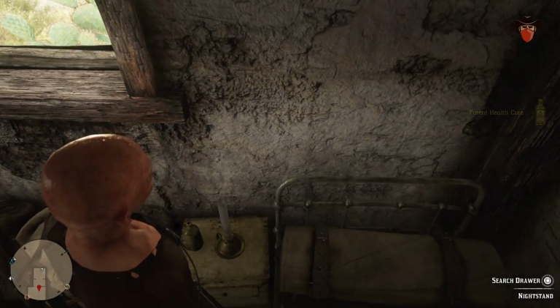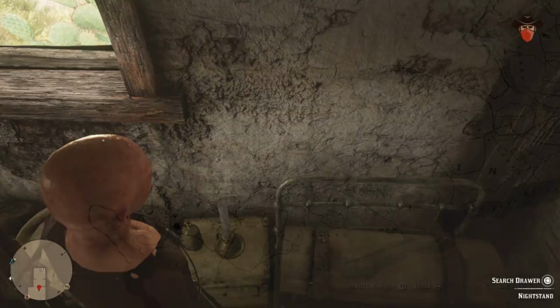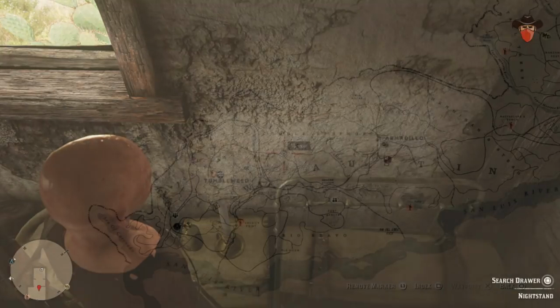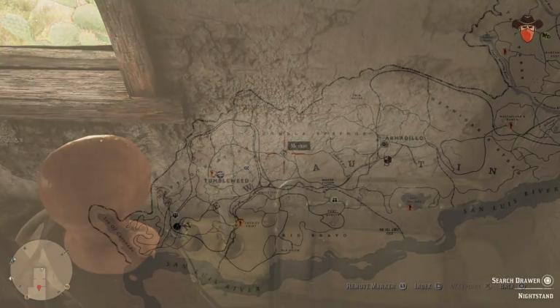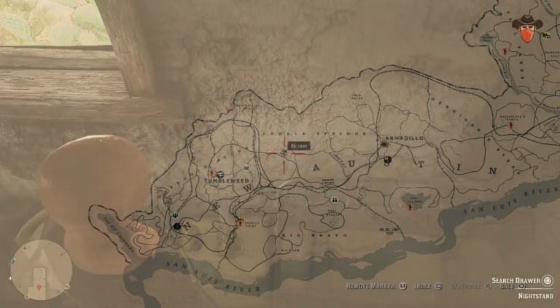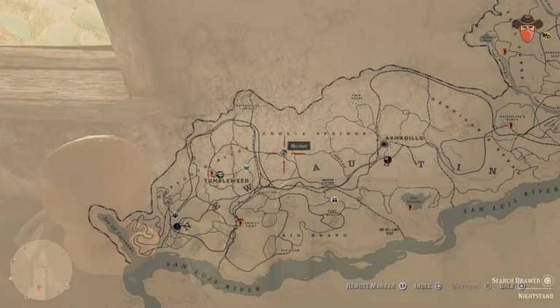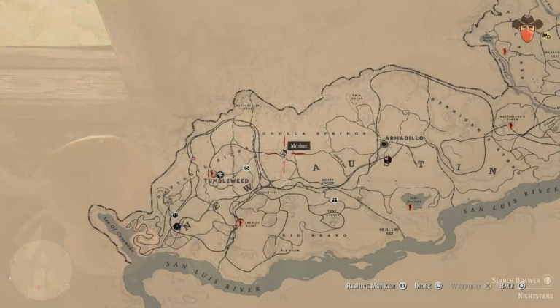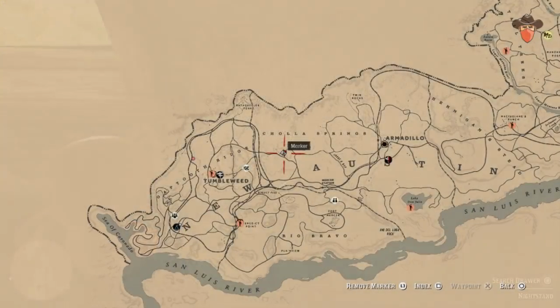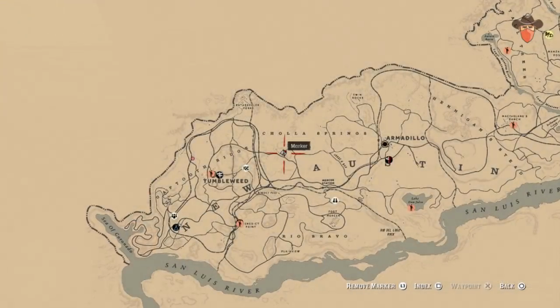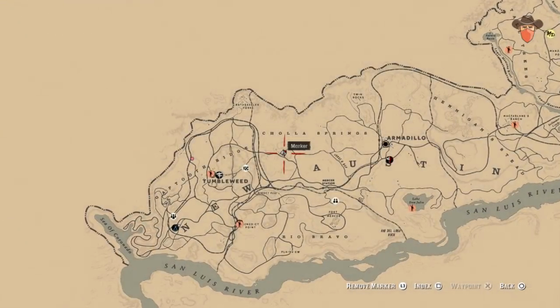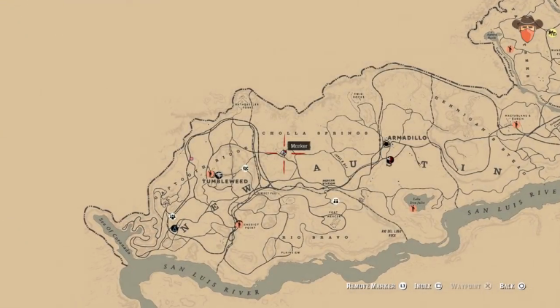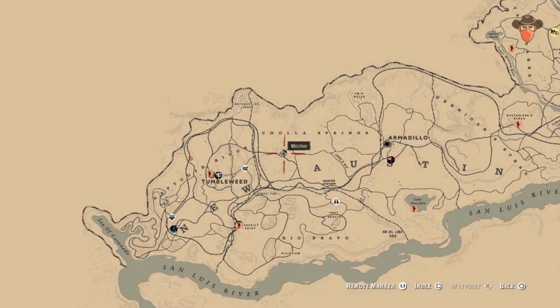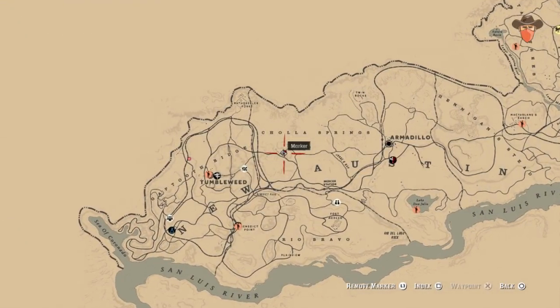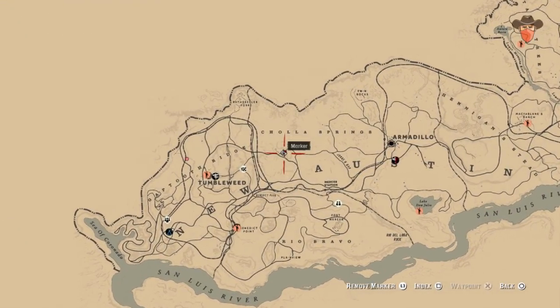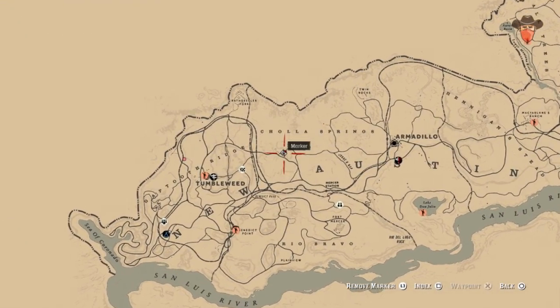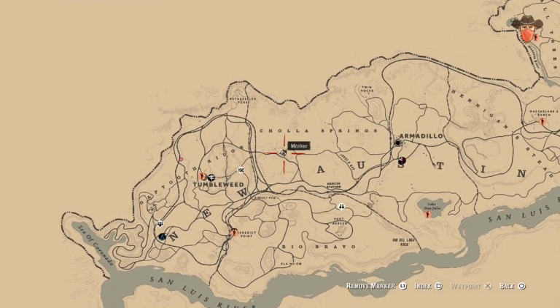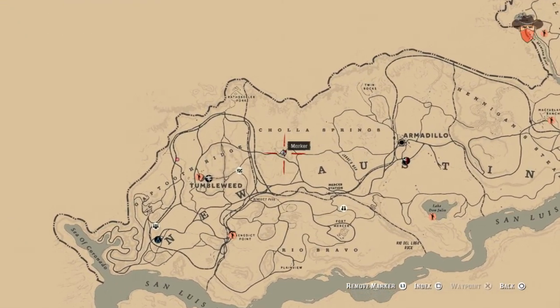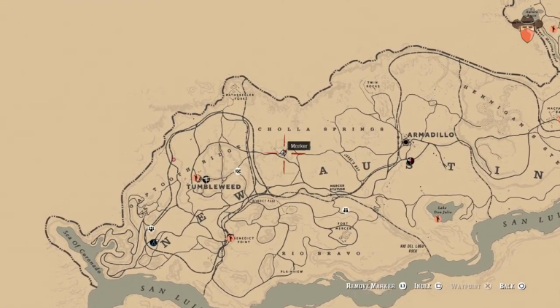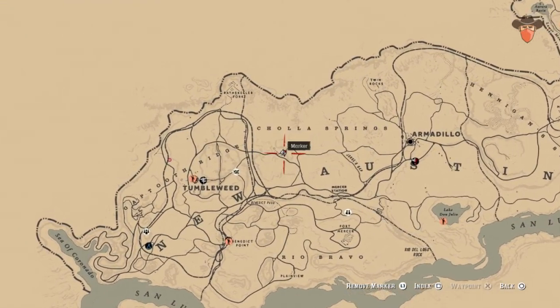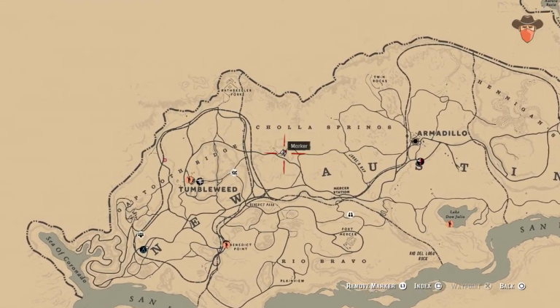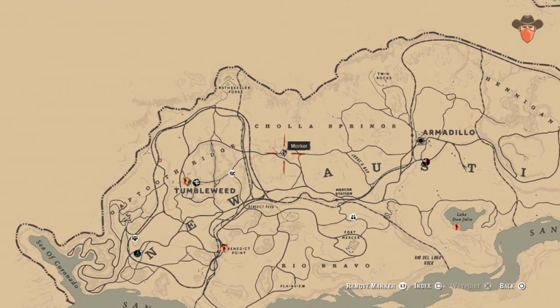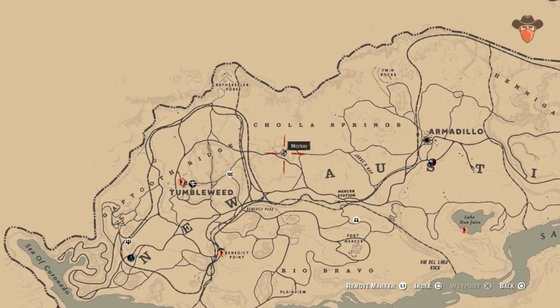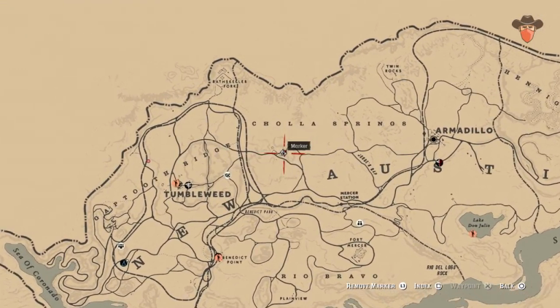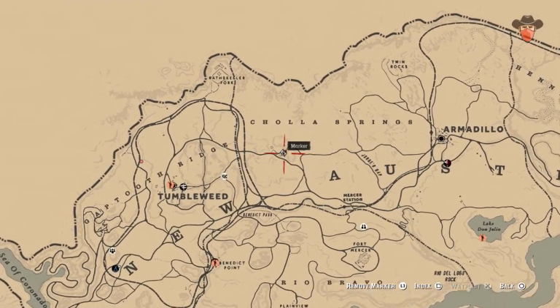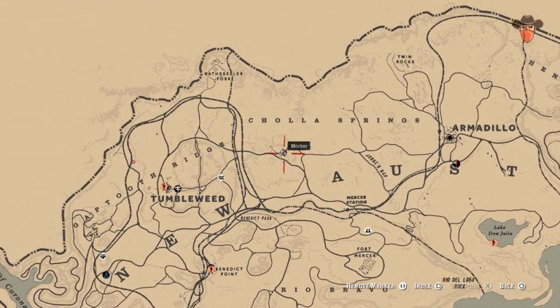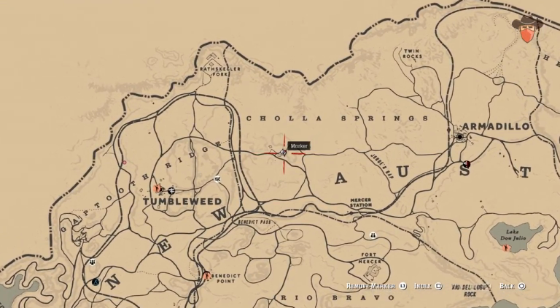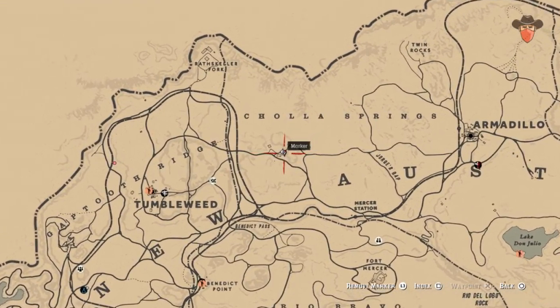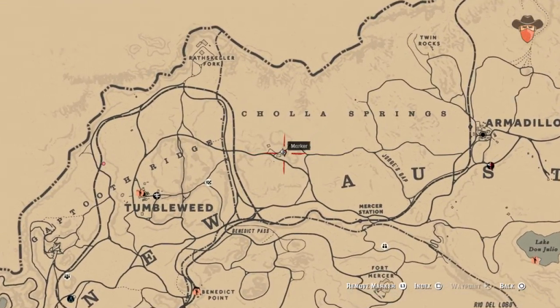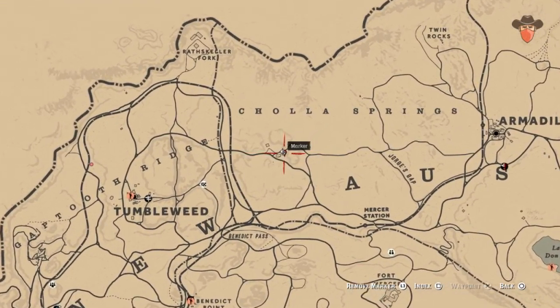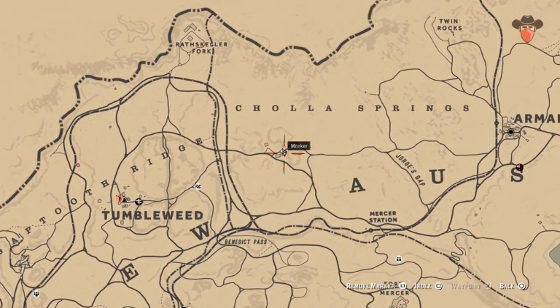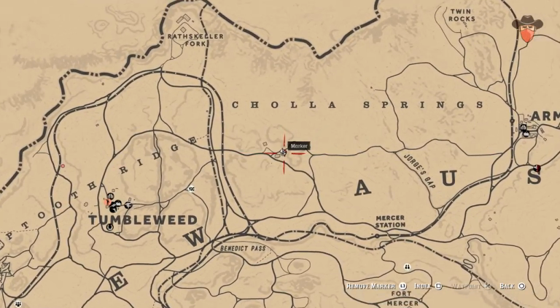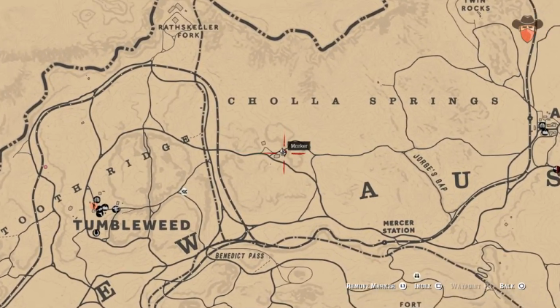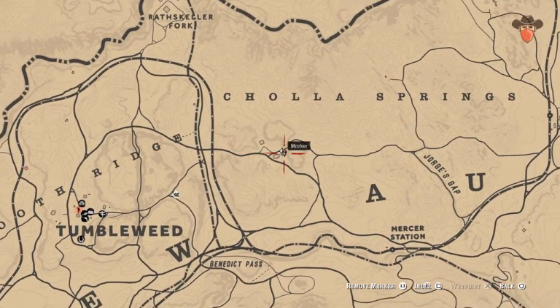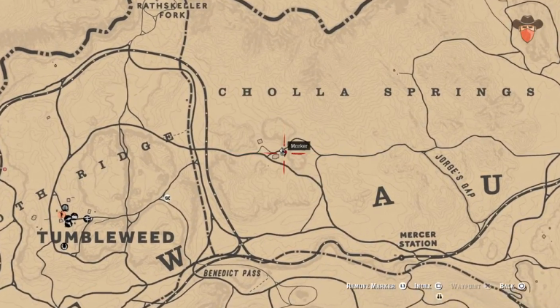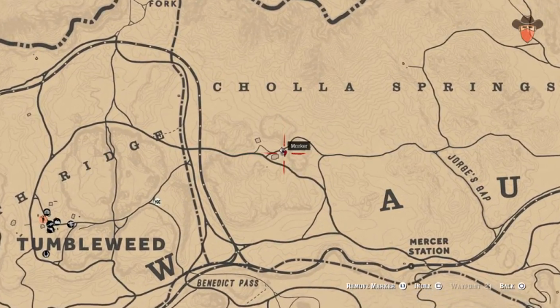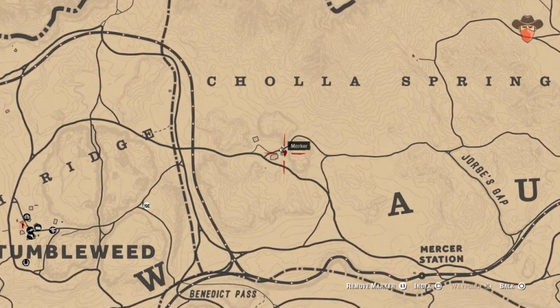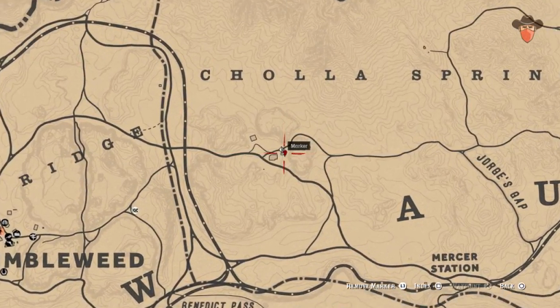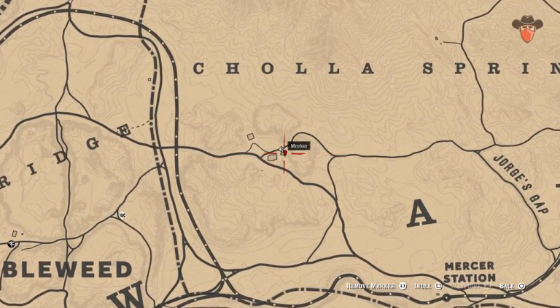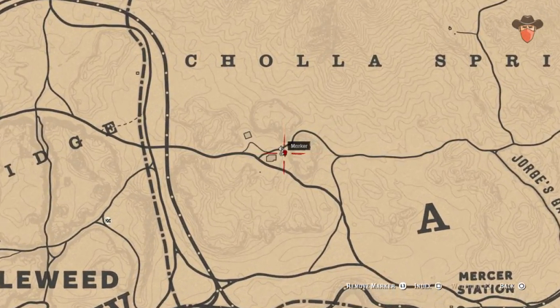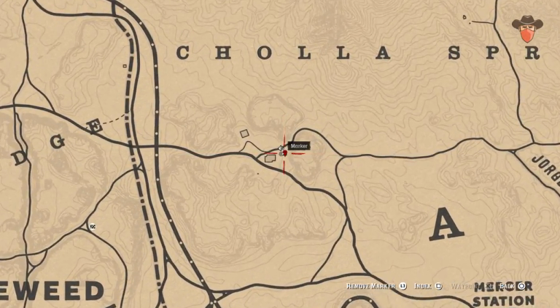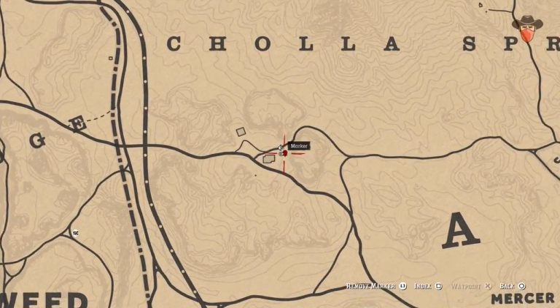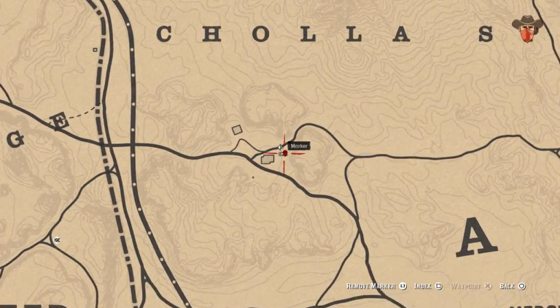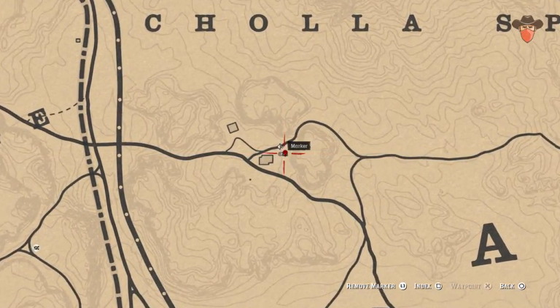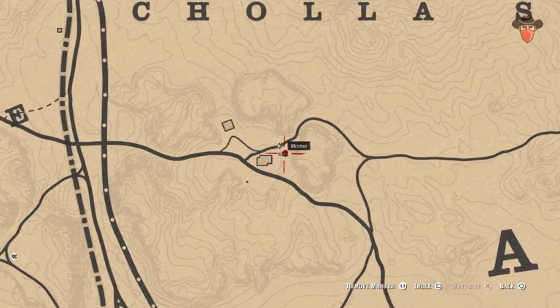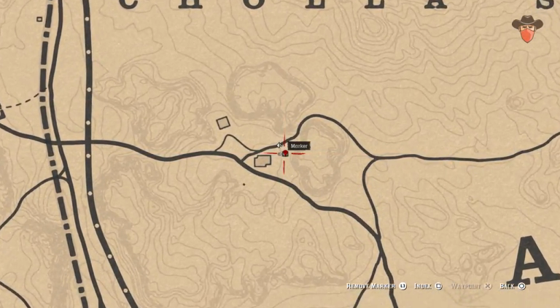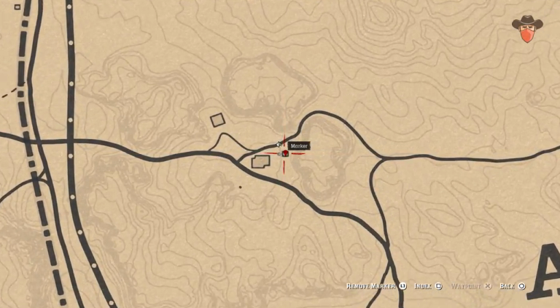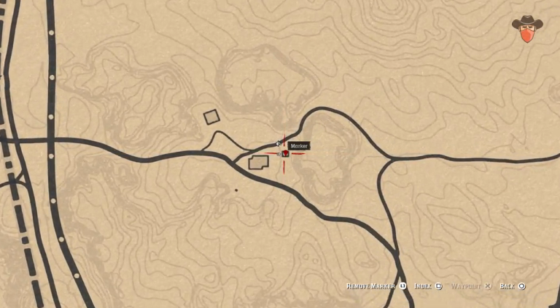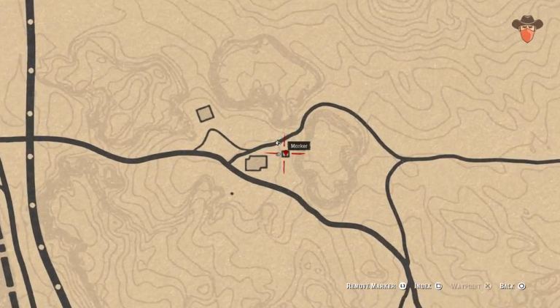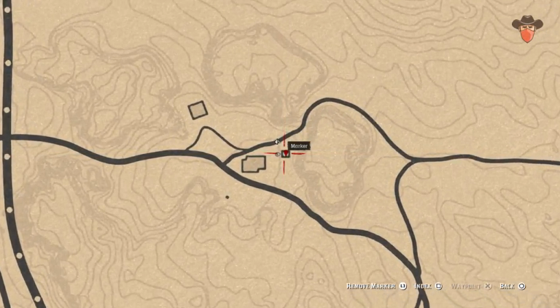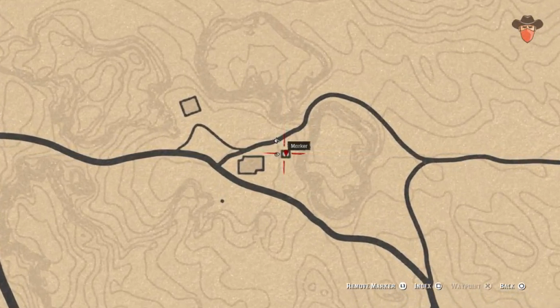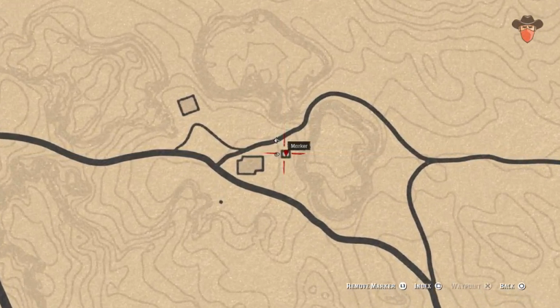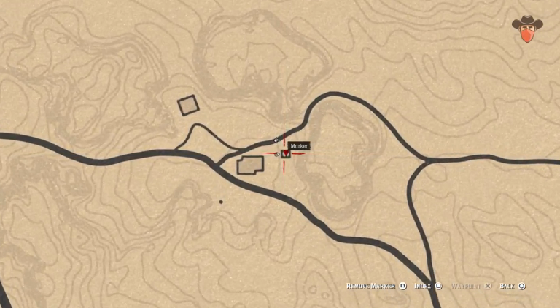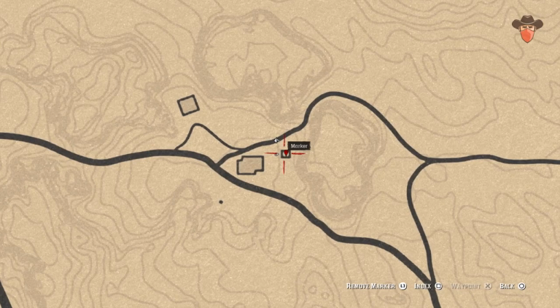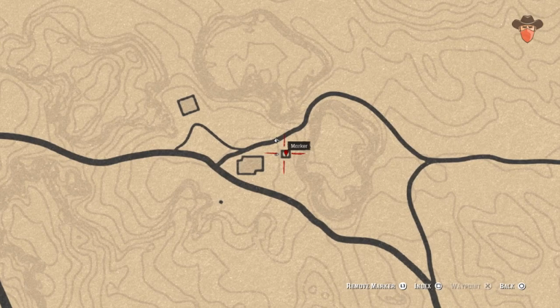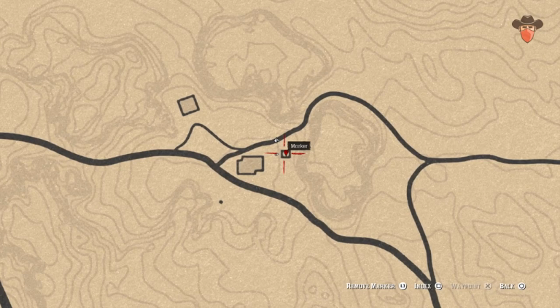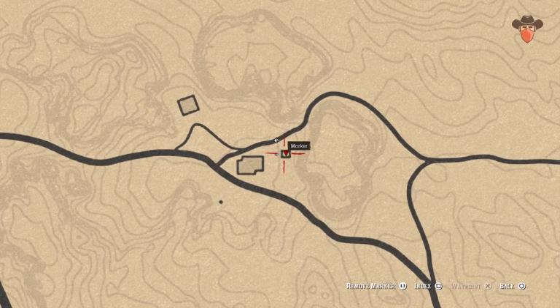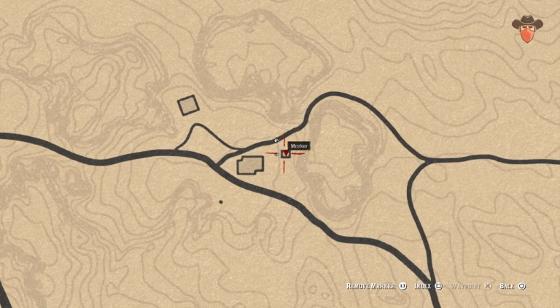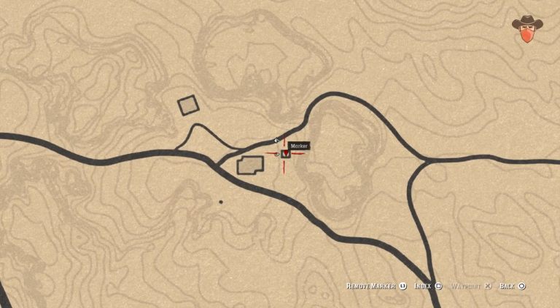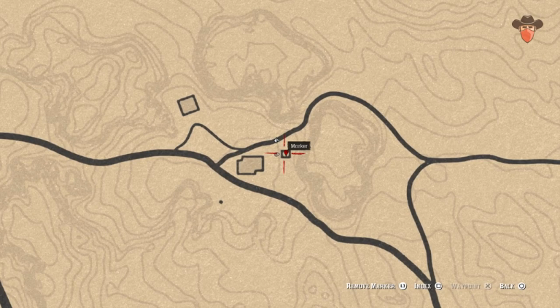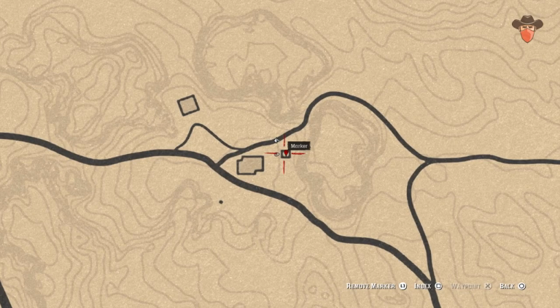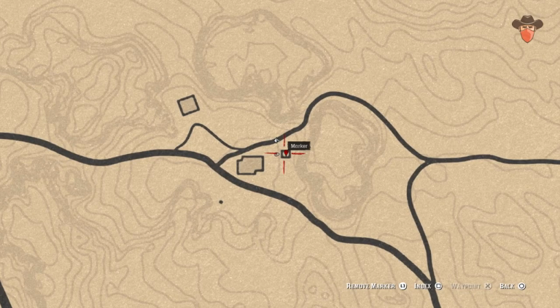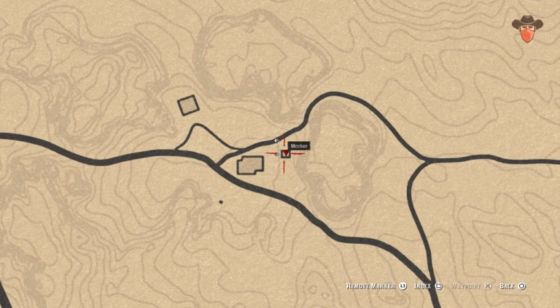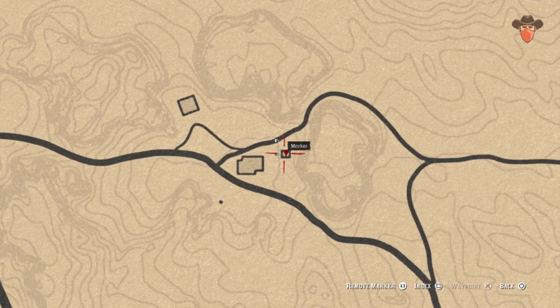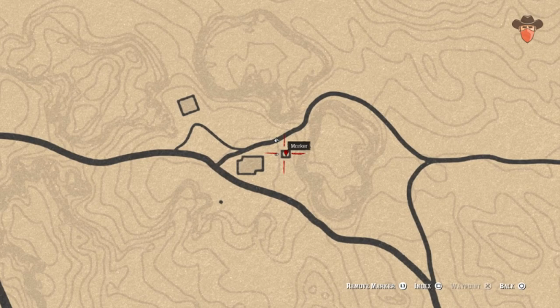Travel to Ridgewood Farm in Cholla Springs for the next one. You'll find a potent horse medicine on the crate.